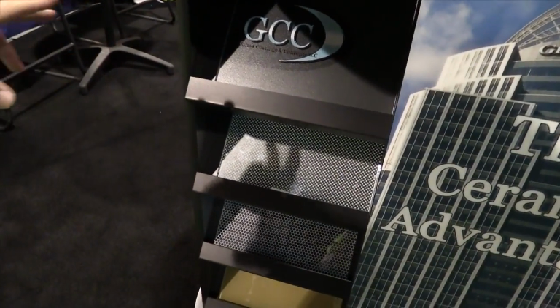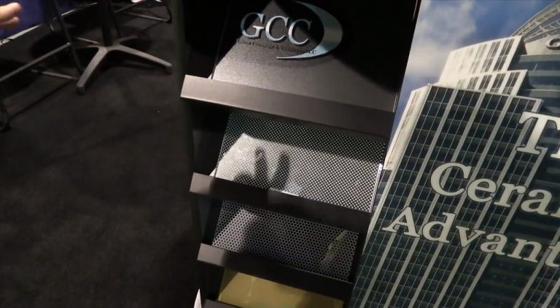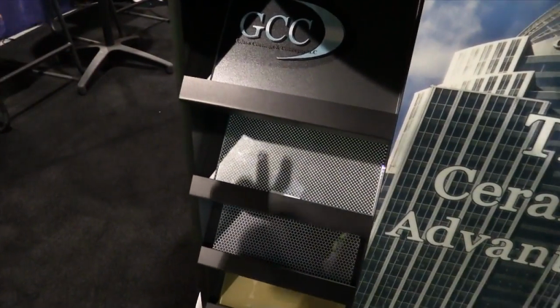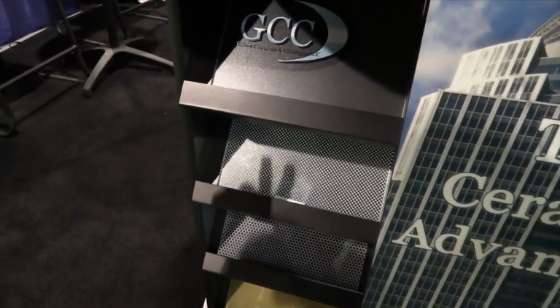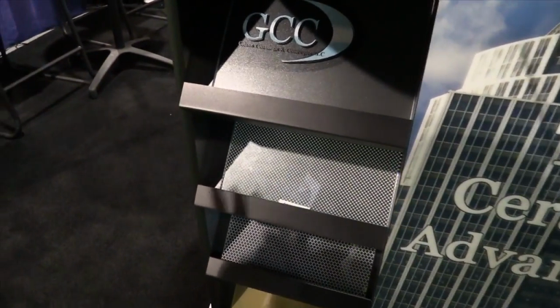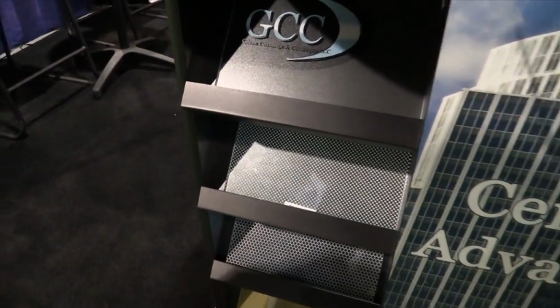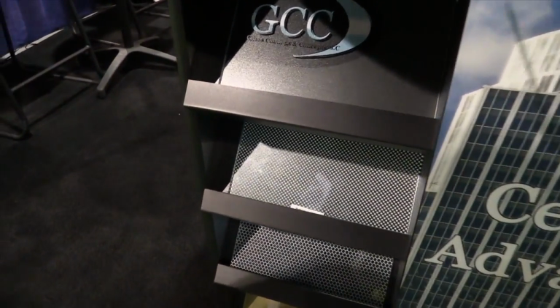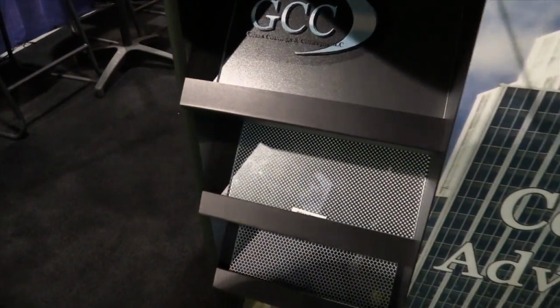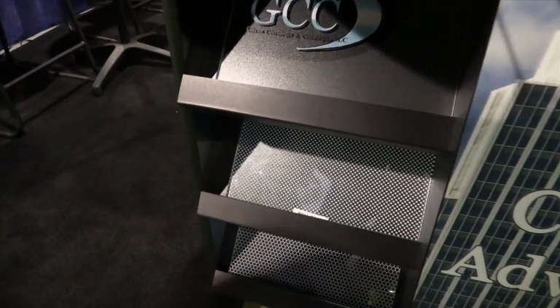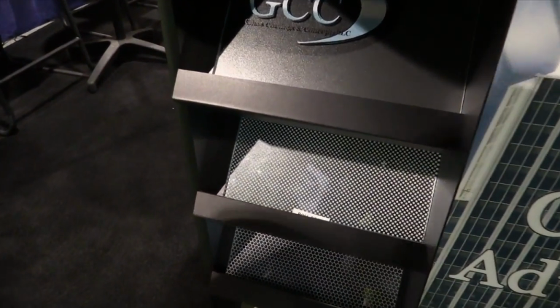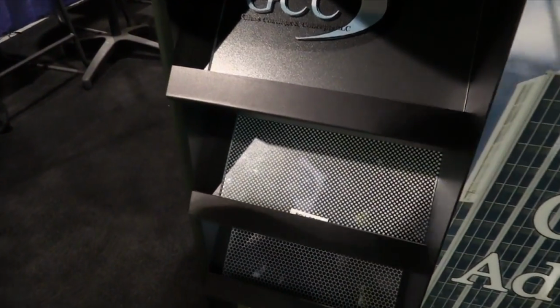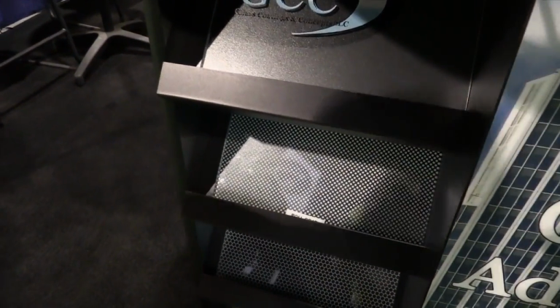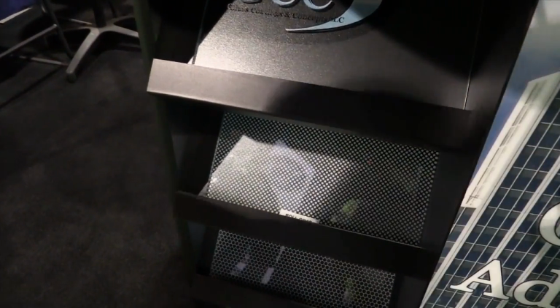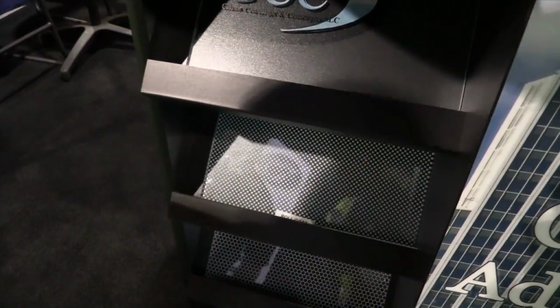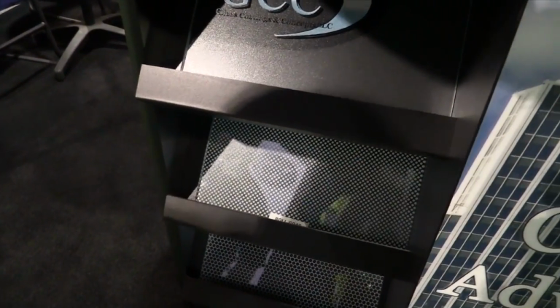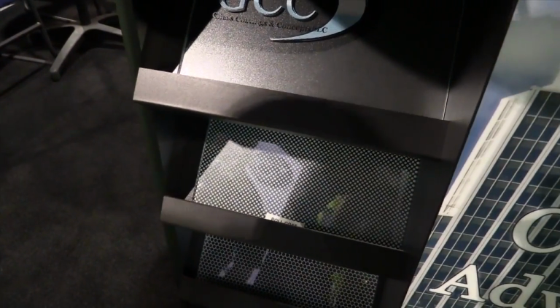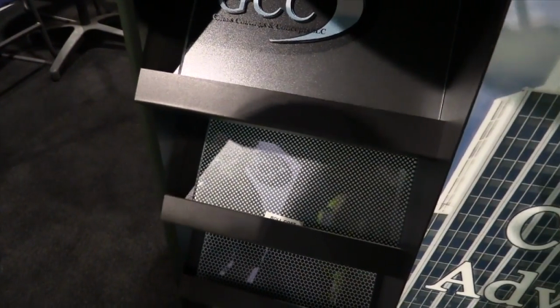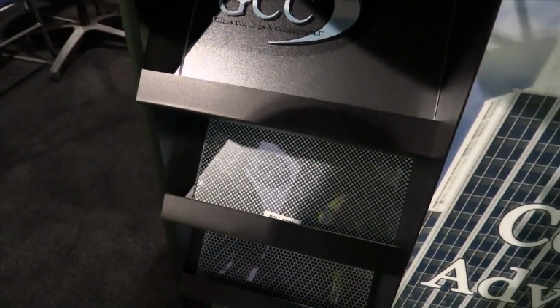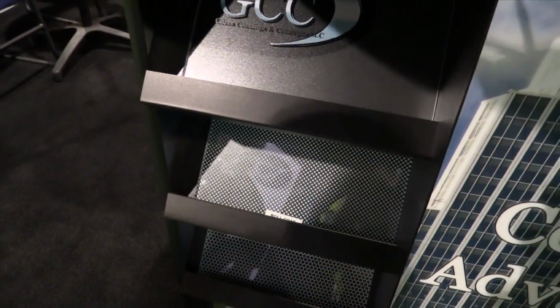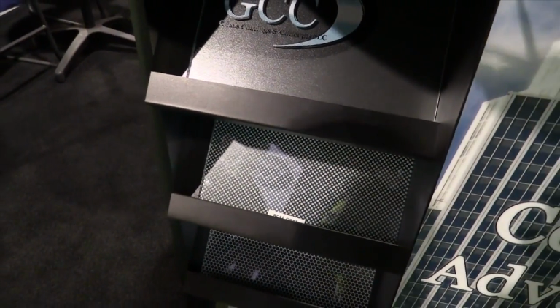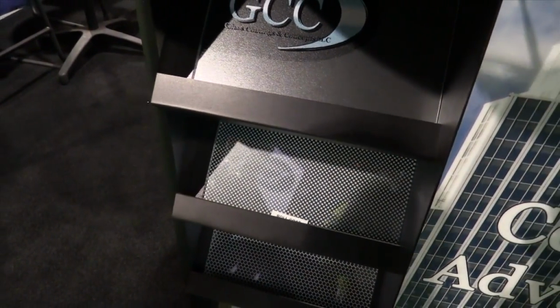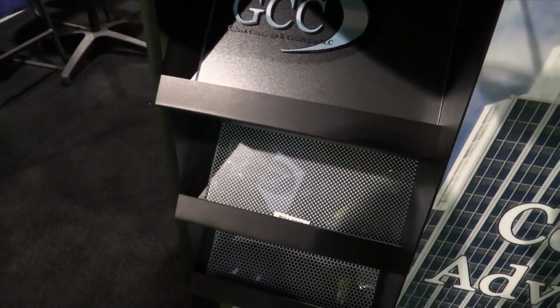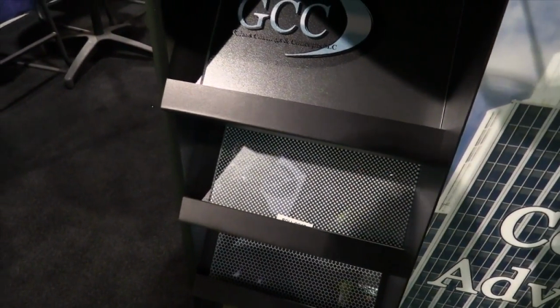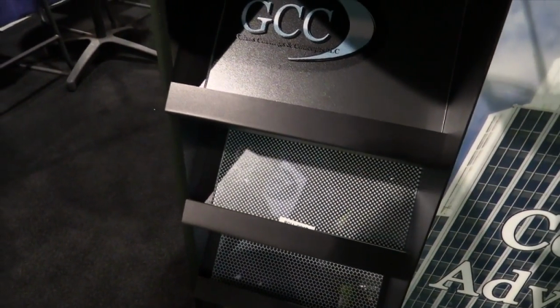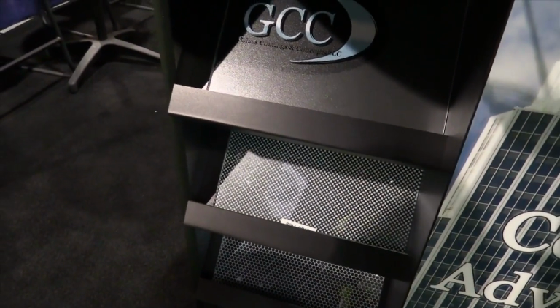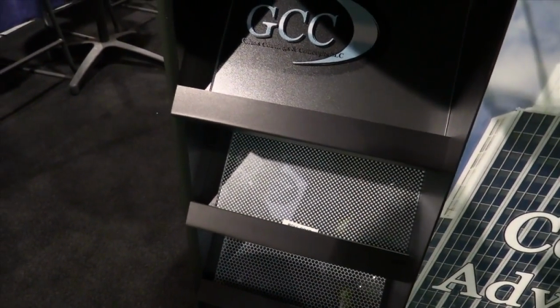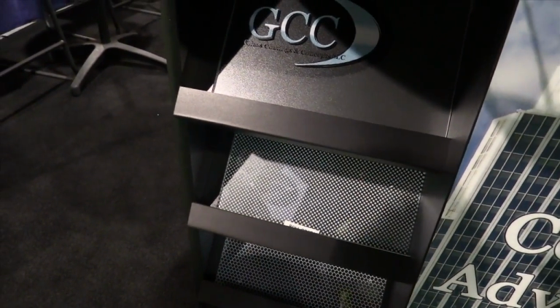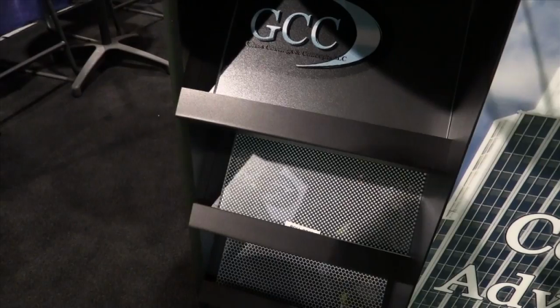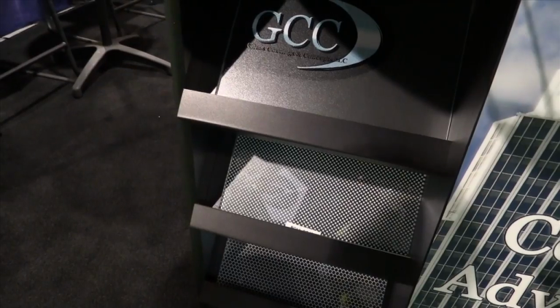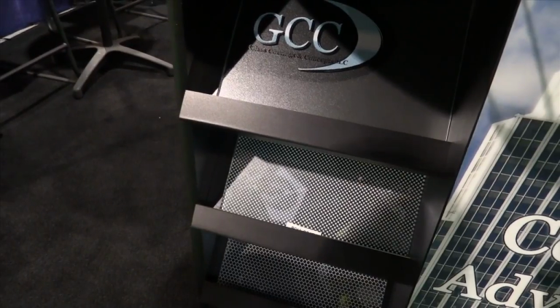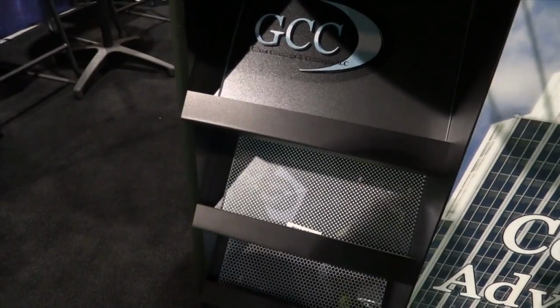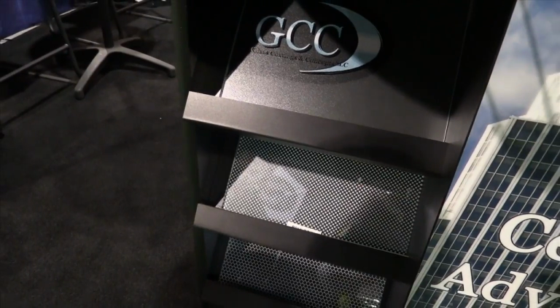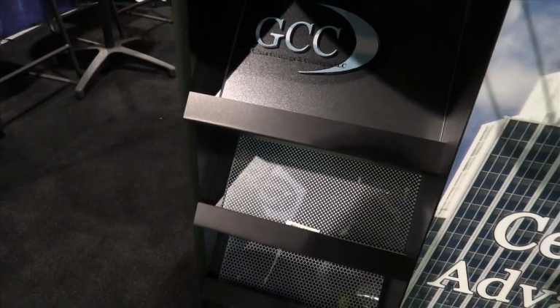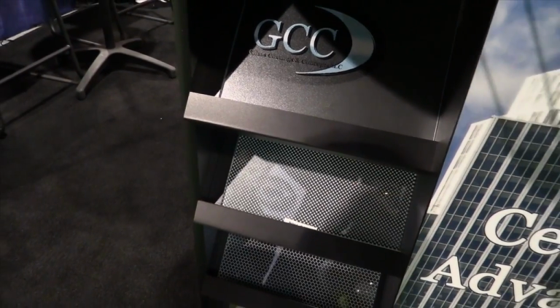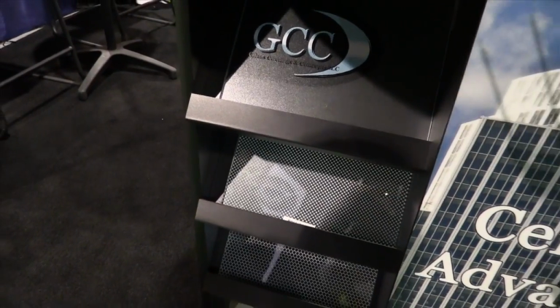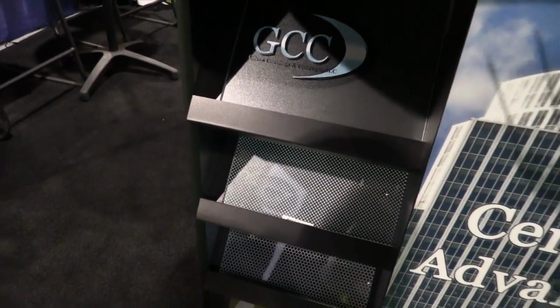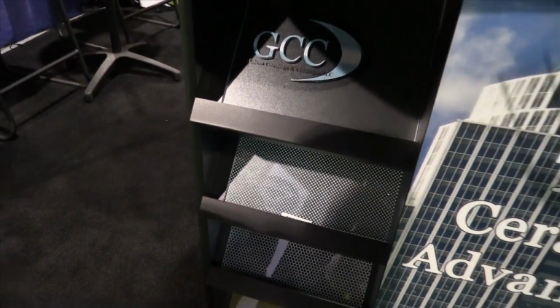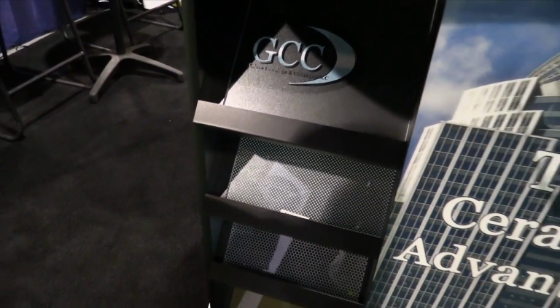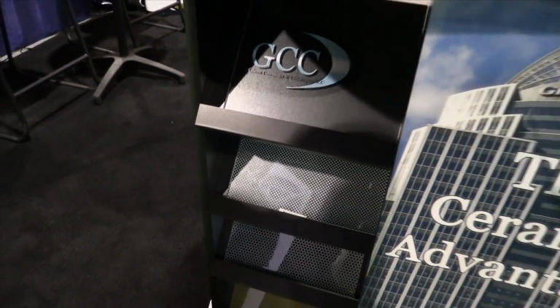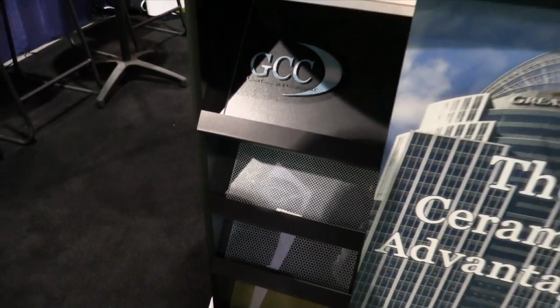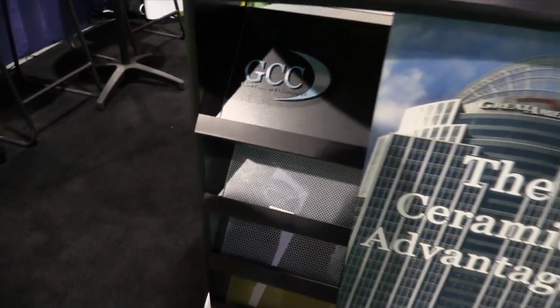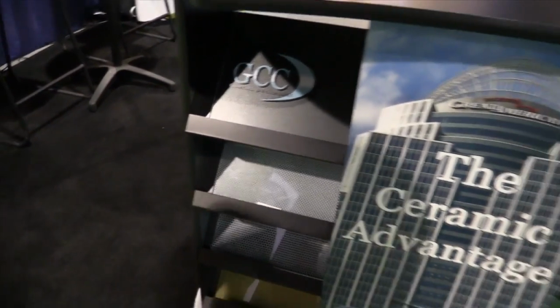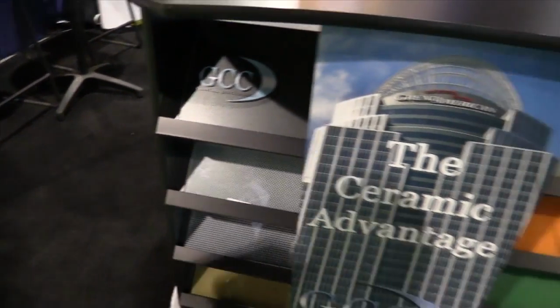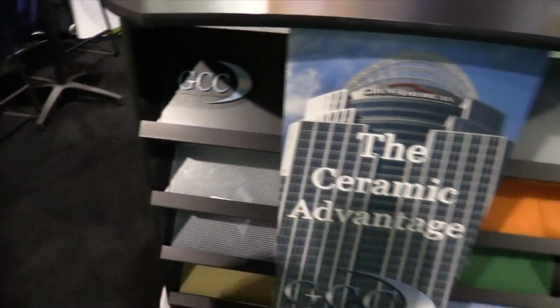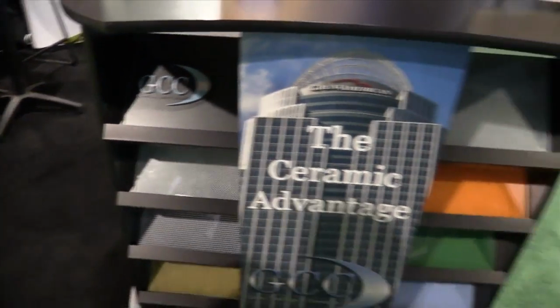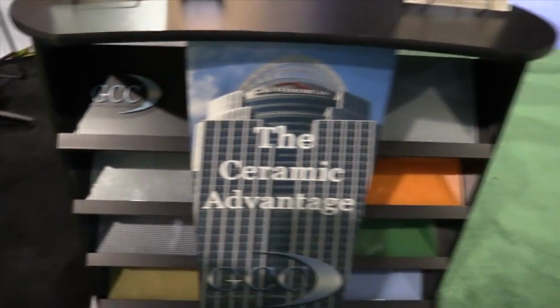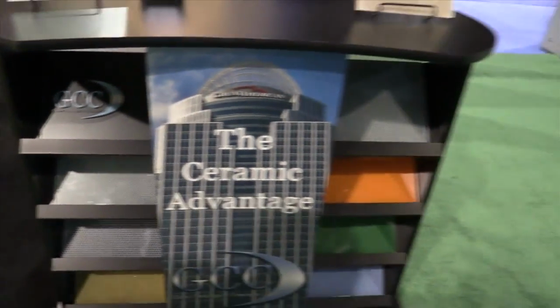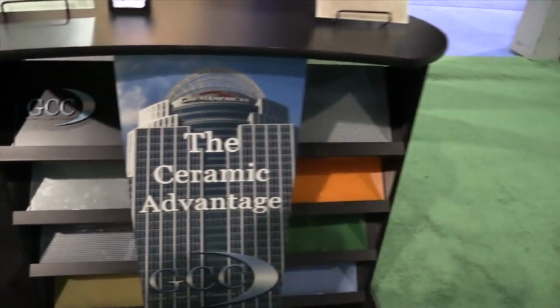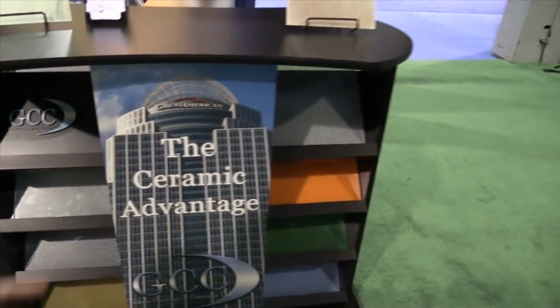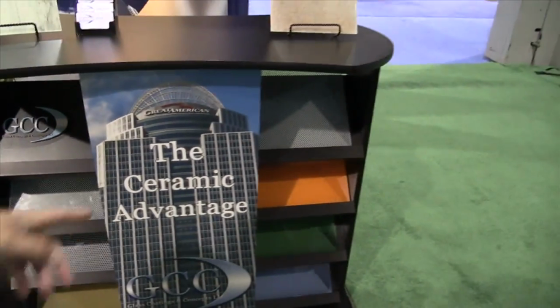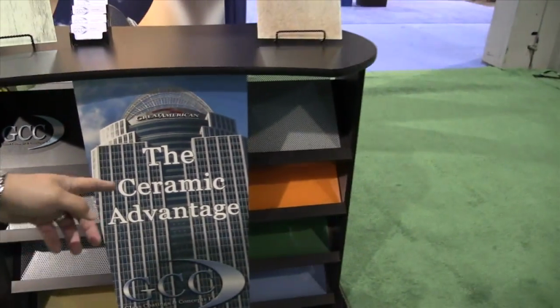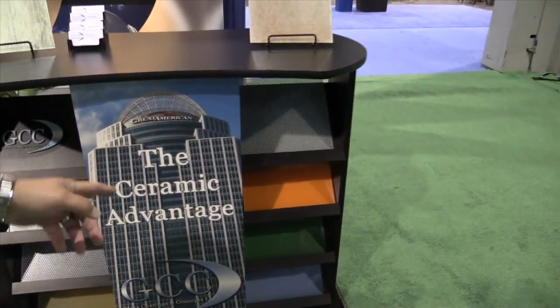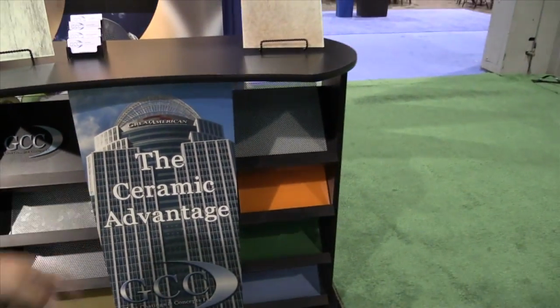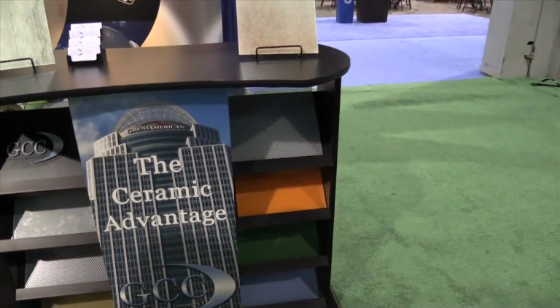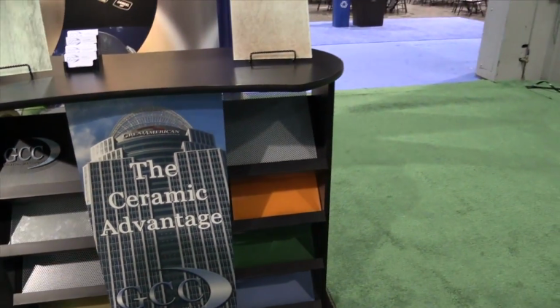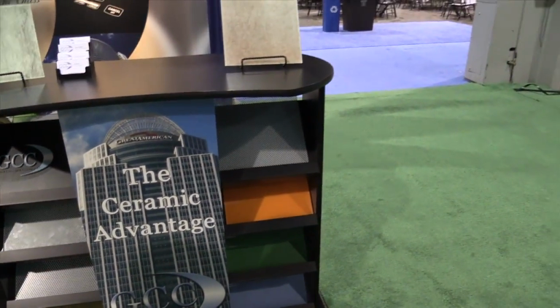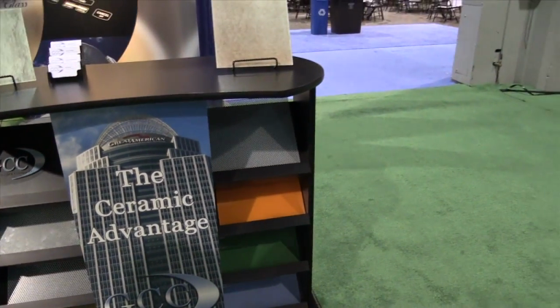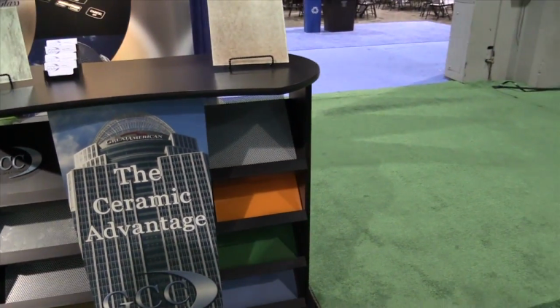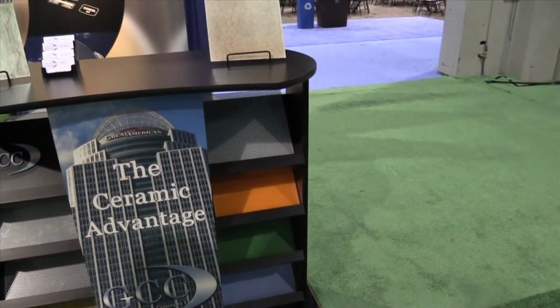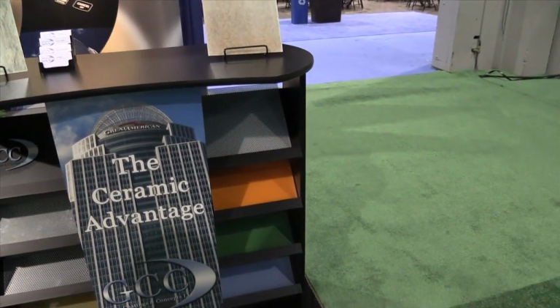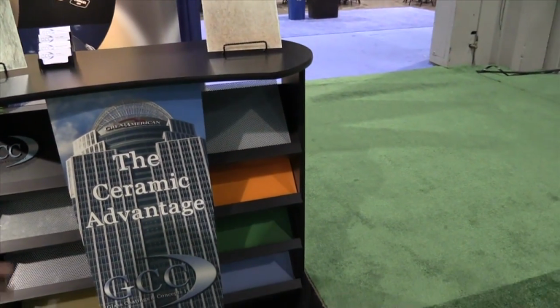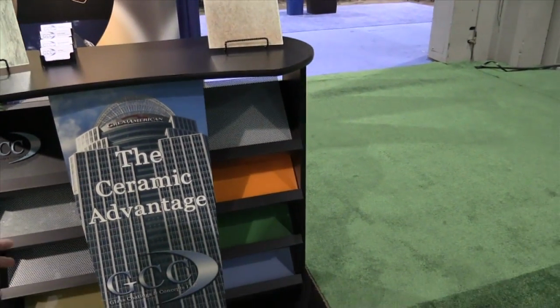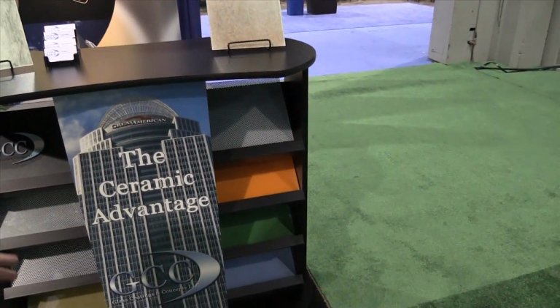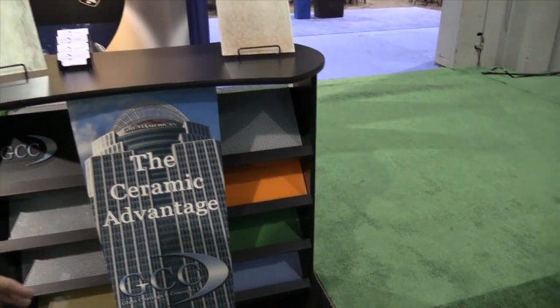What you can do with our ceramic enamels: dots, lines, patterns, and then roll coated — so you do that for spandrel.